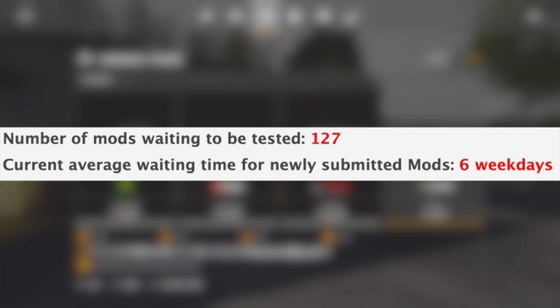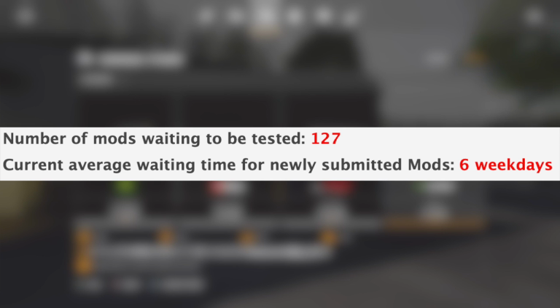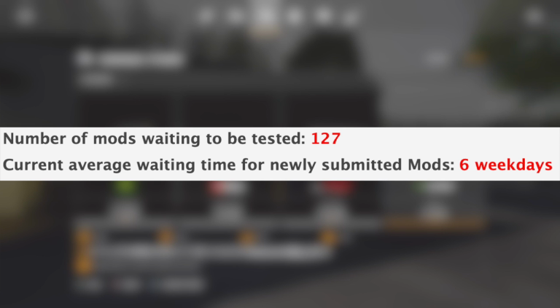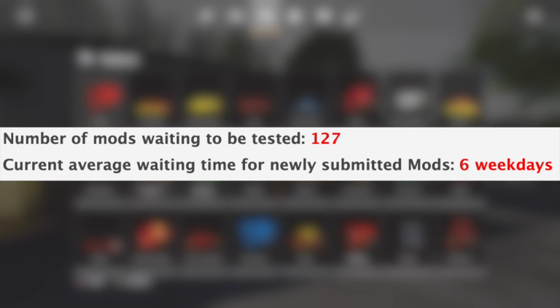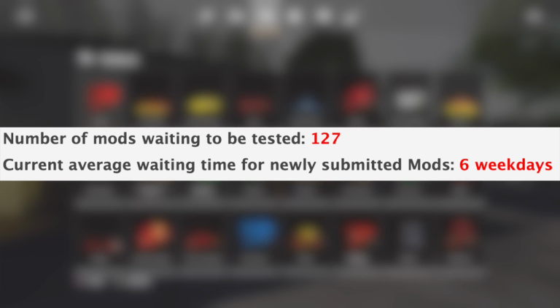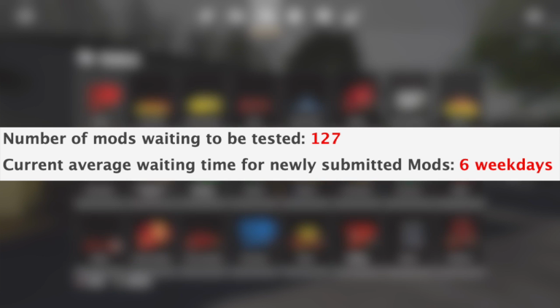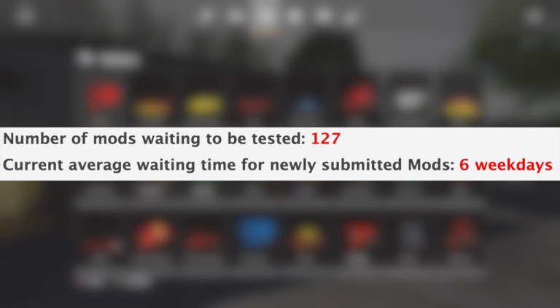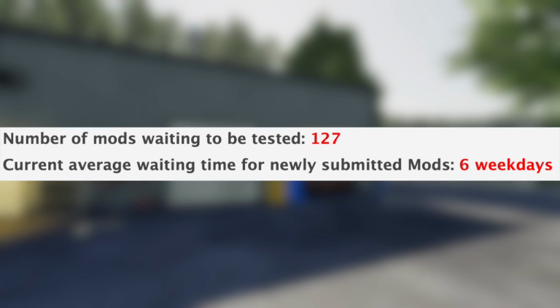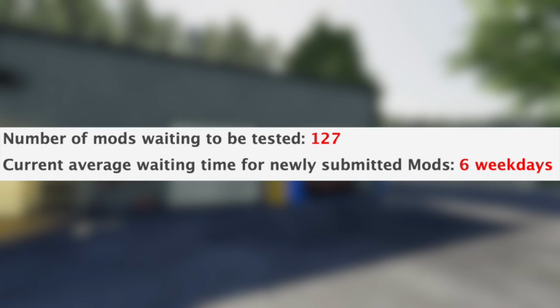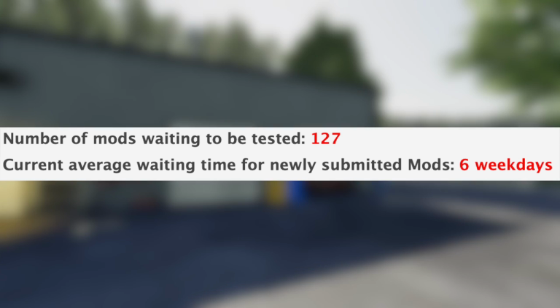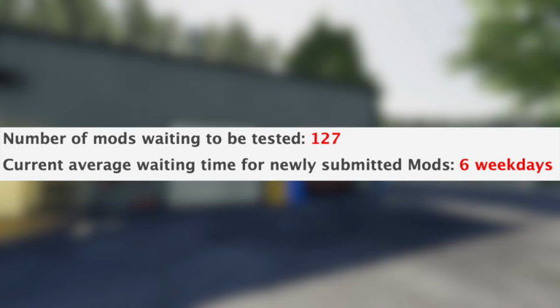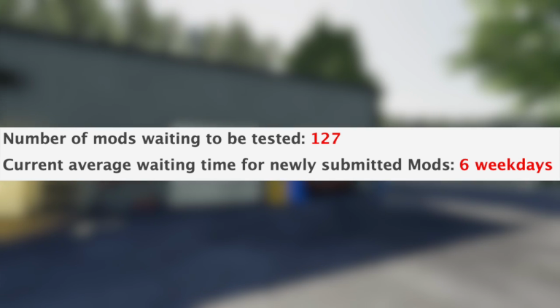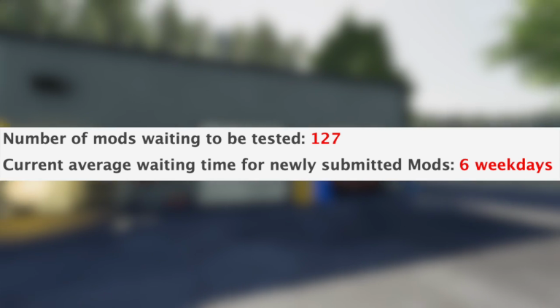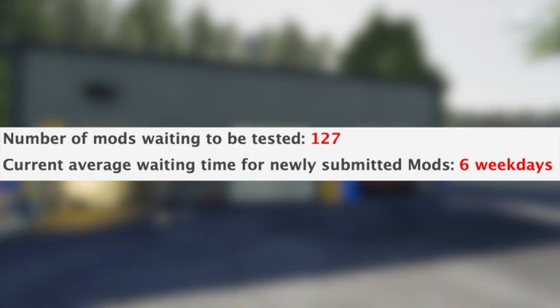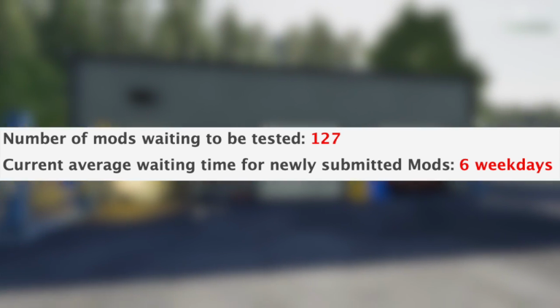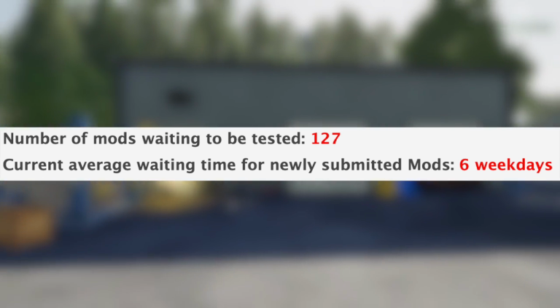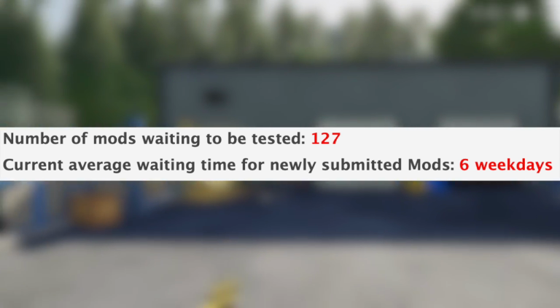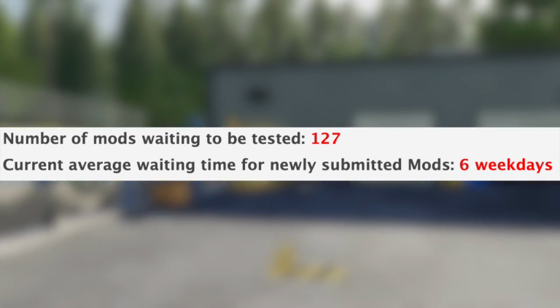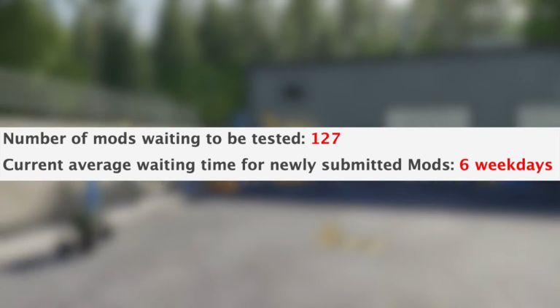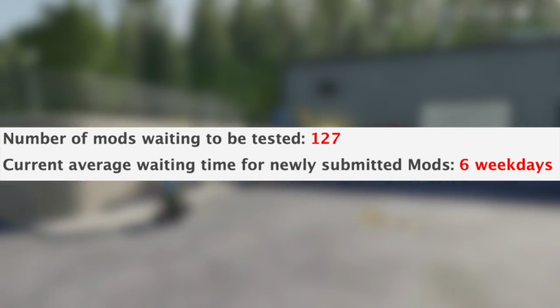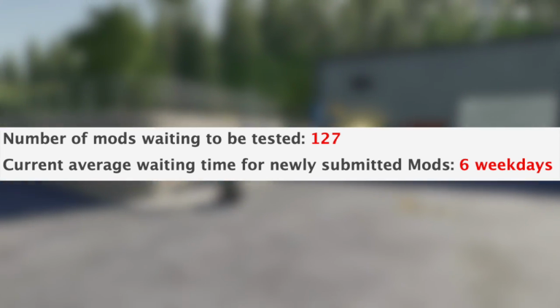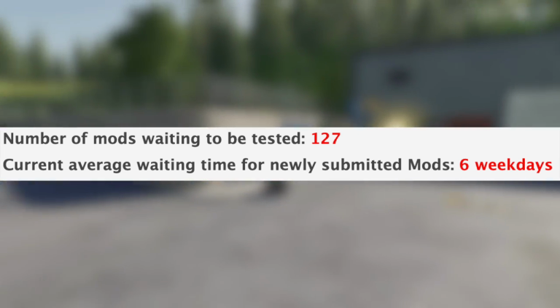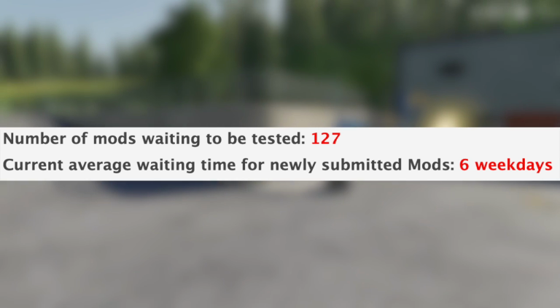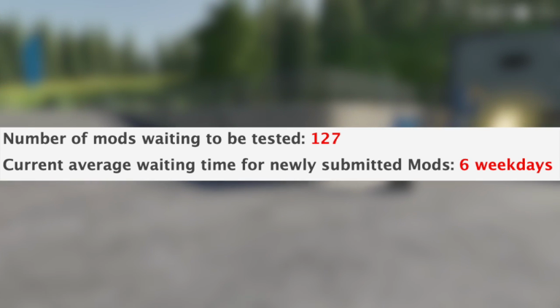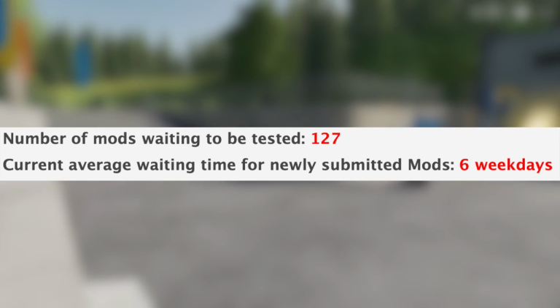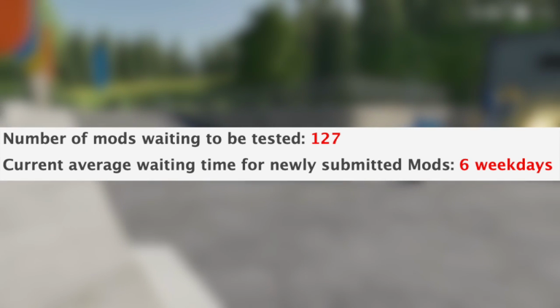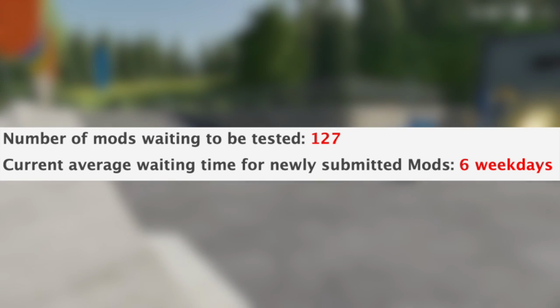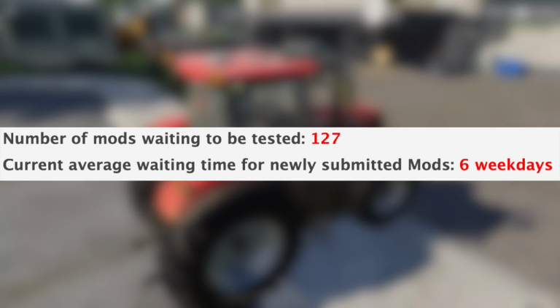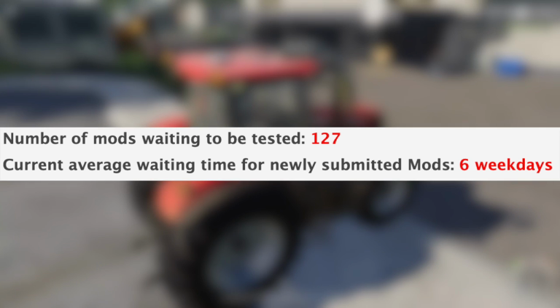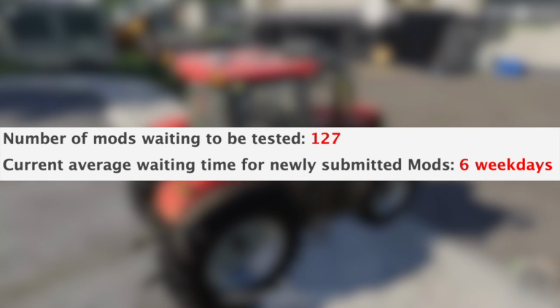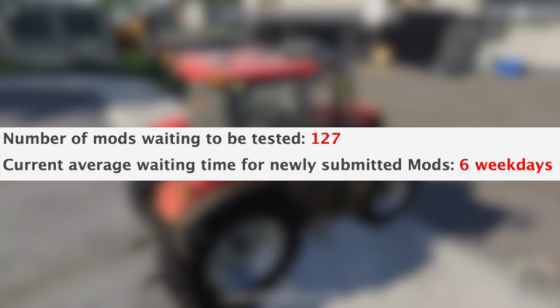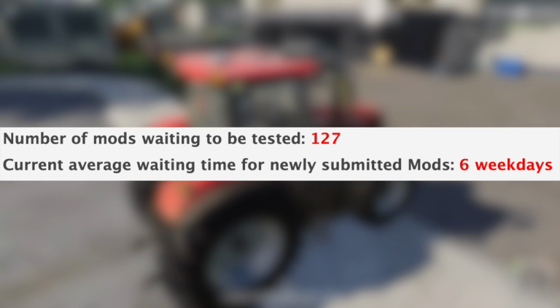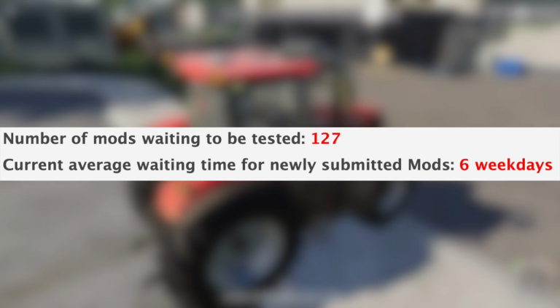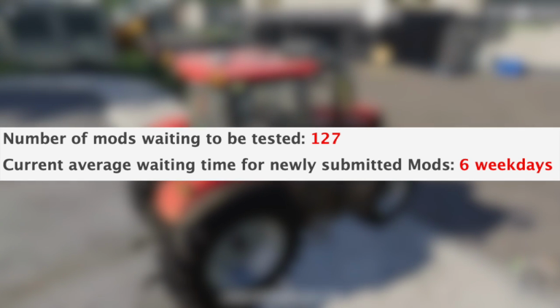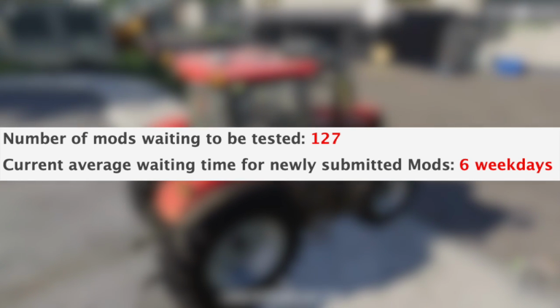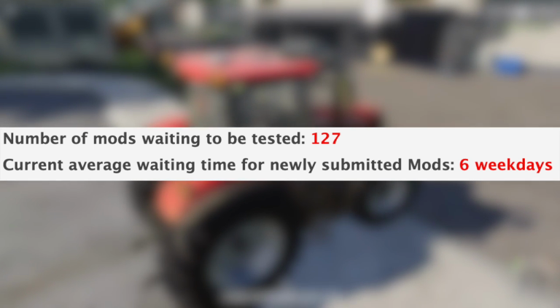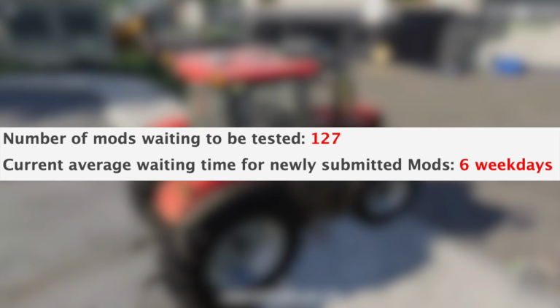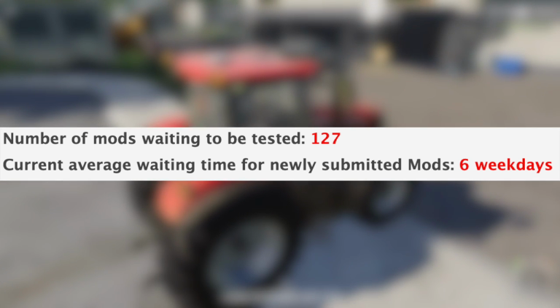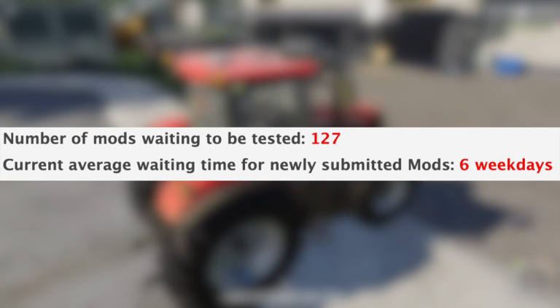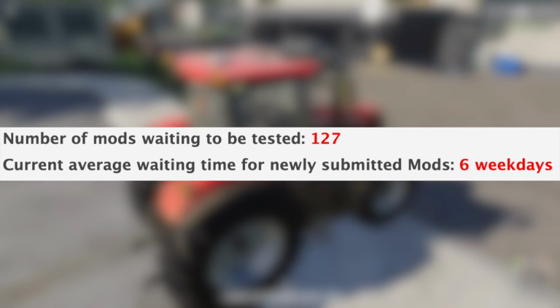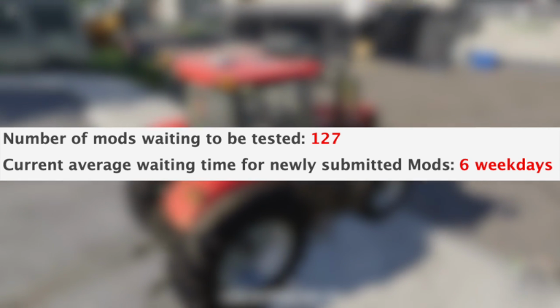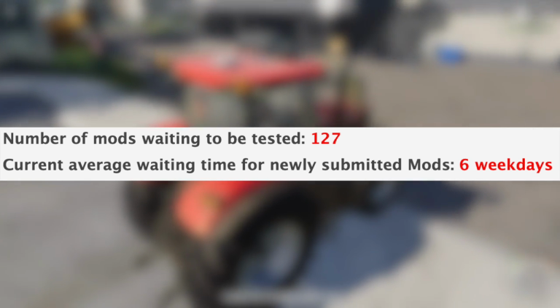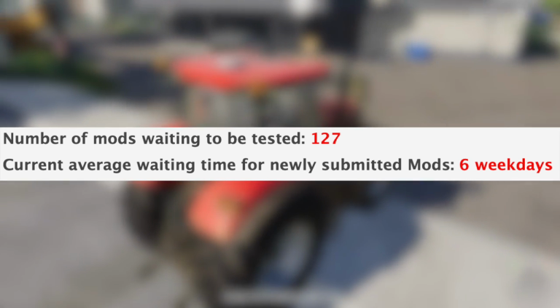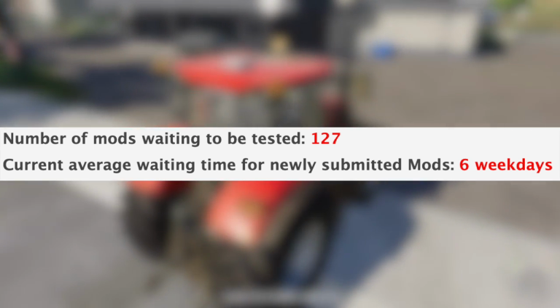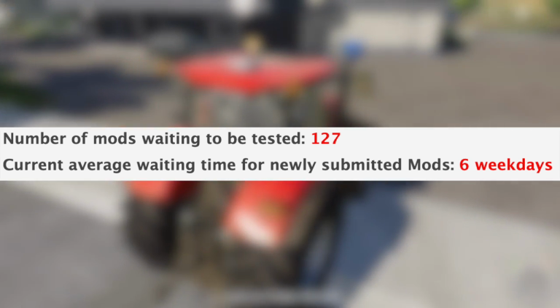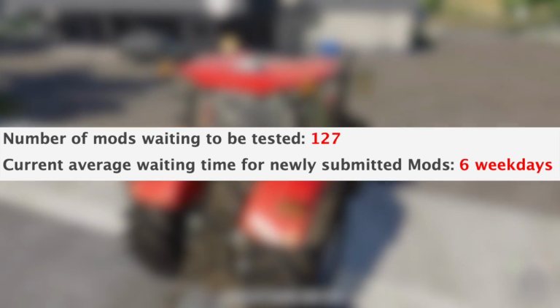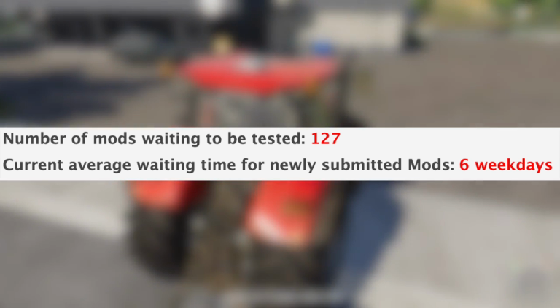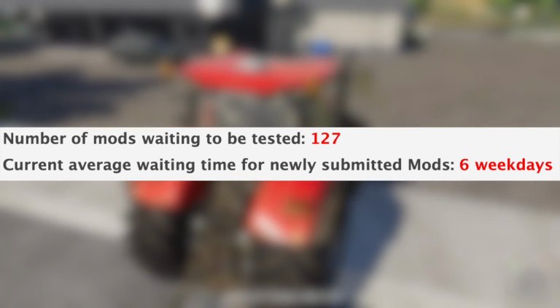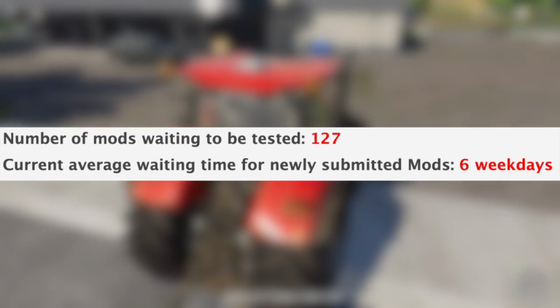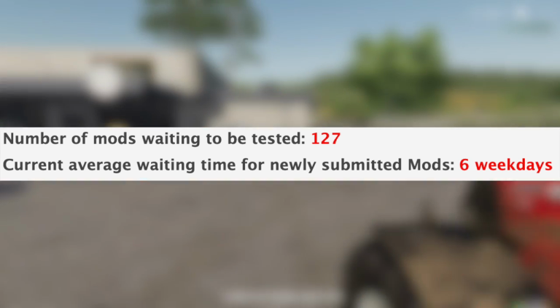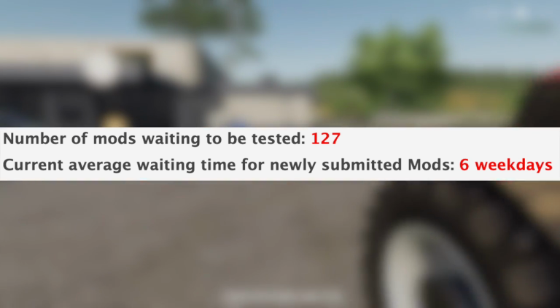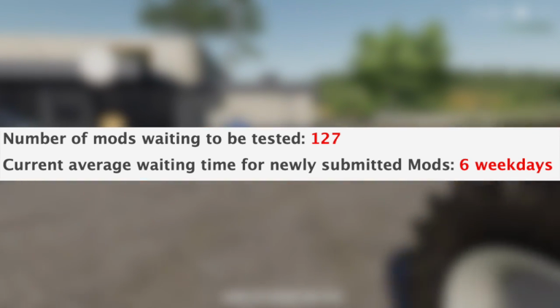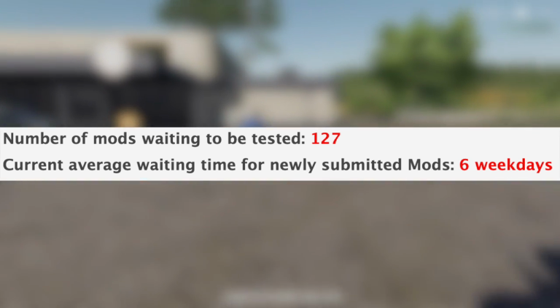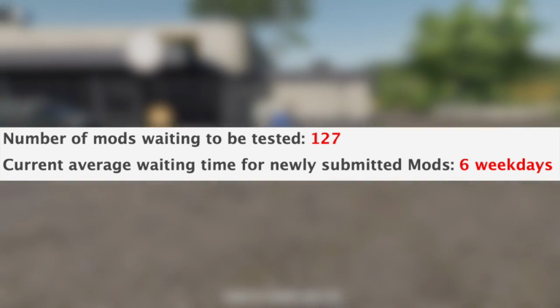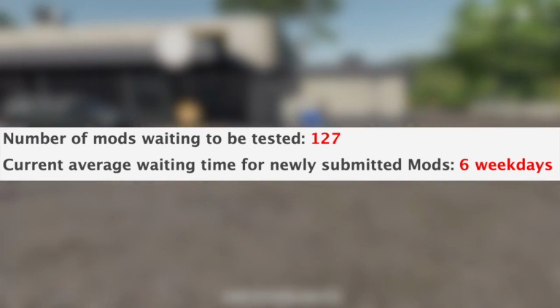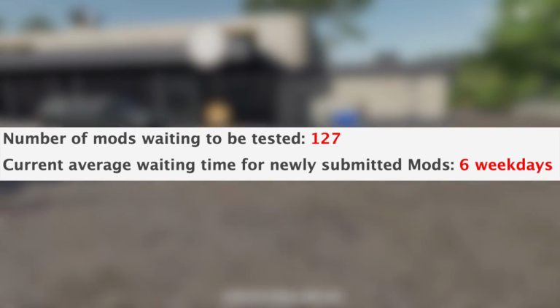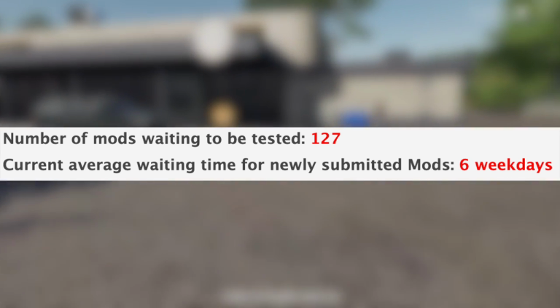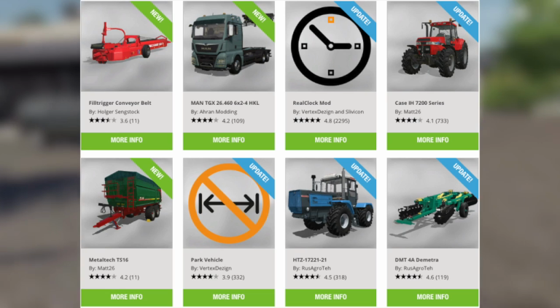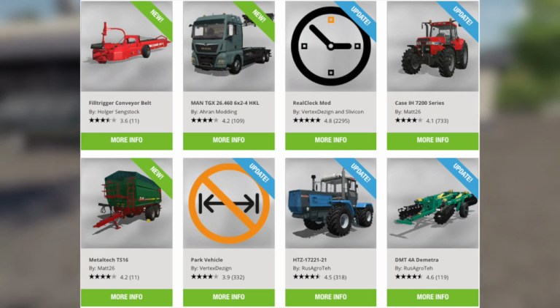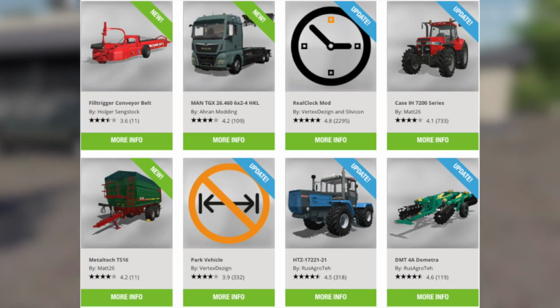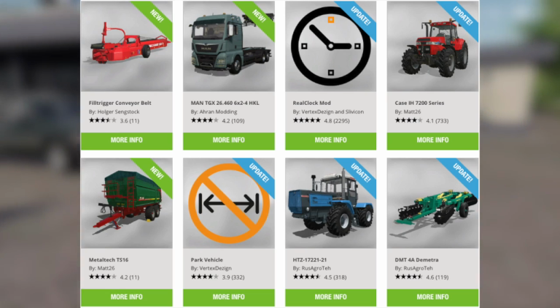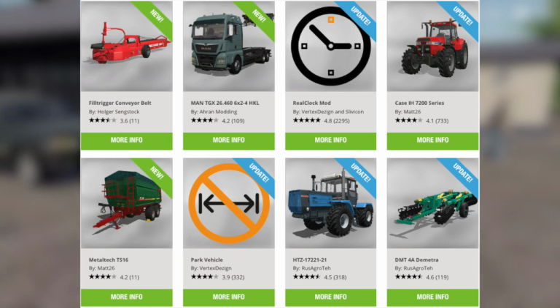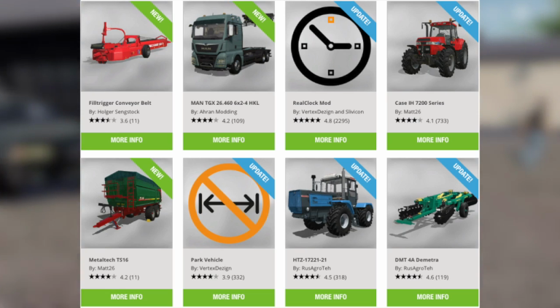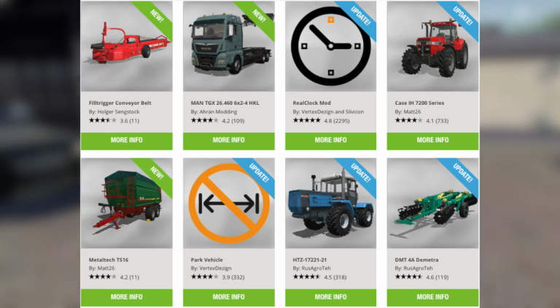With all that being said, we still have 127 mods sitting waiting to be tested, and the current average waiting time for newly submitted mods is six weekdays.